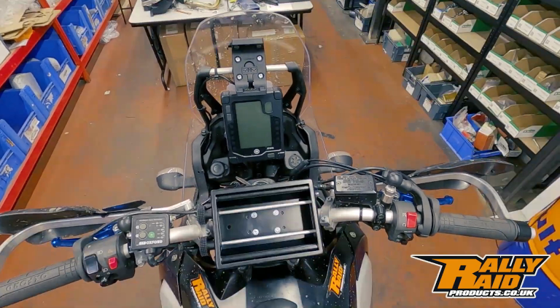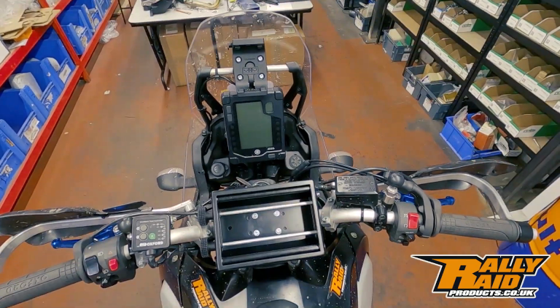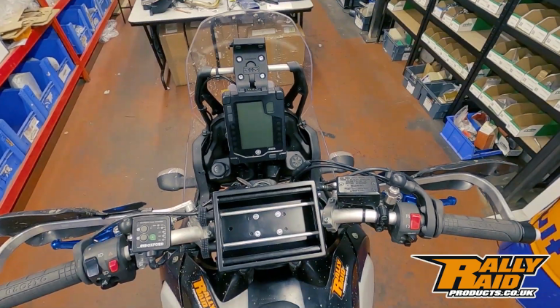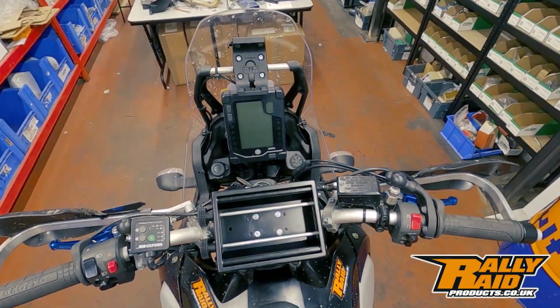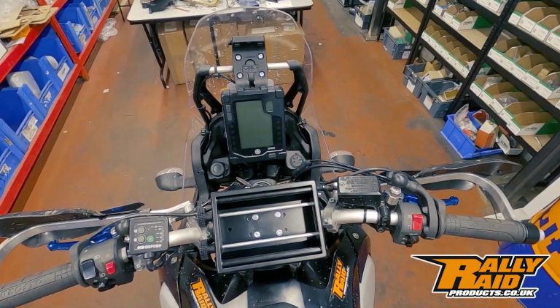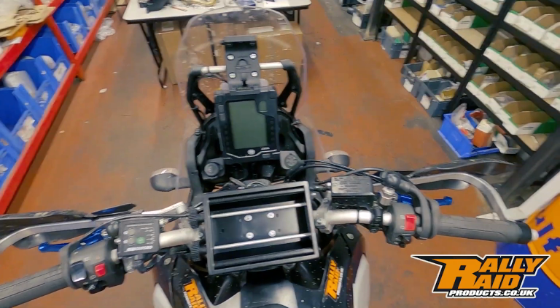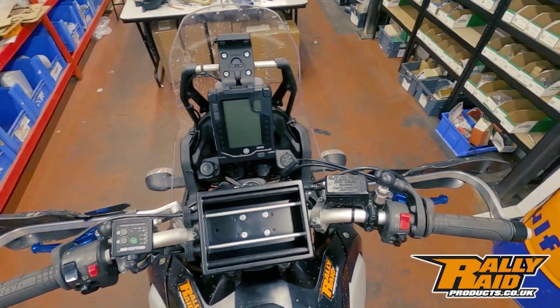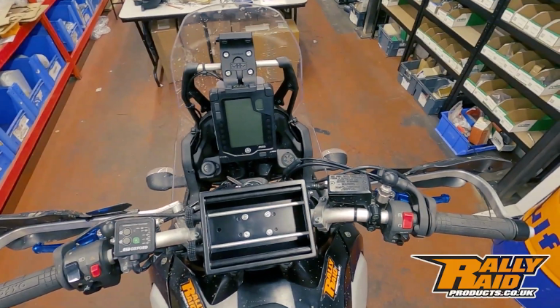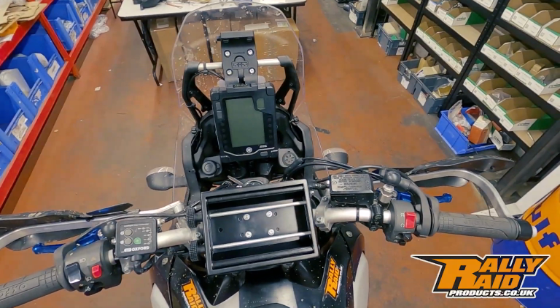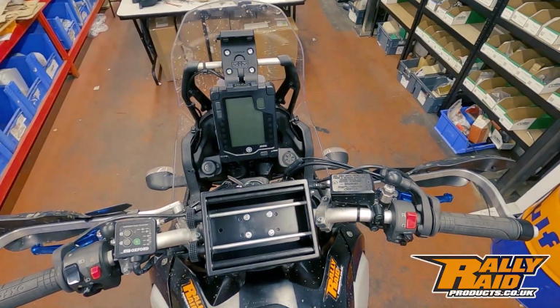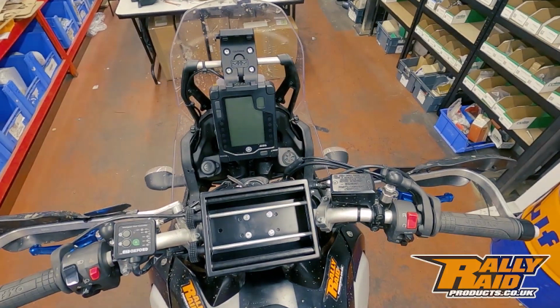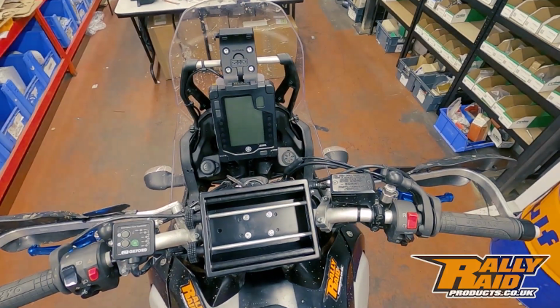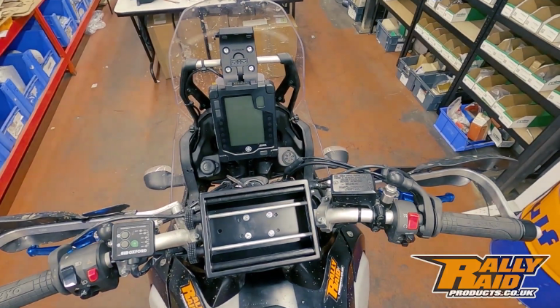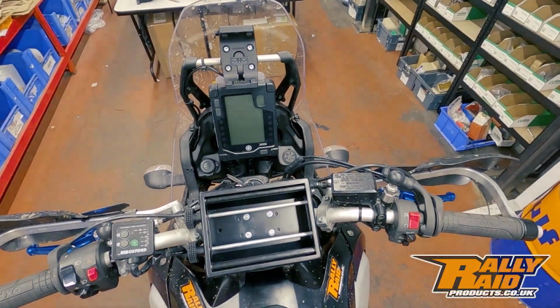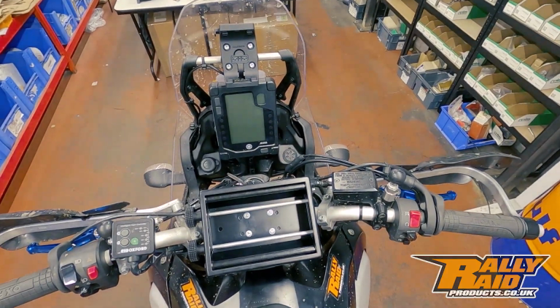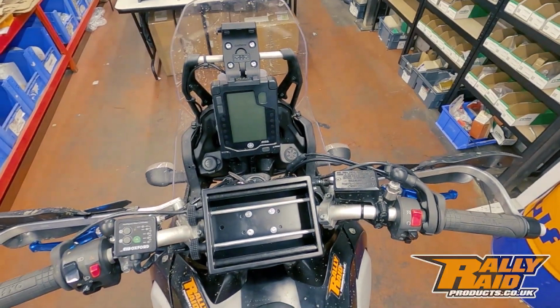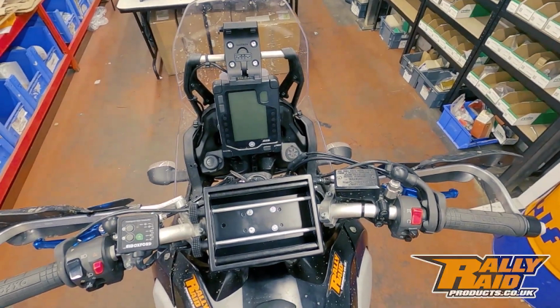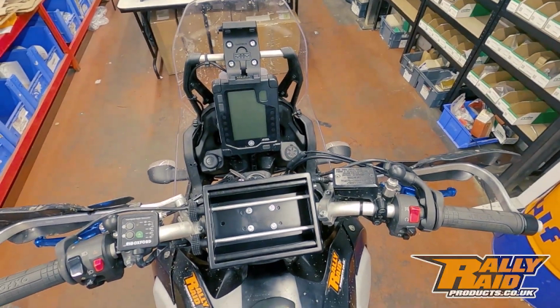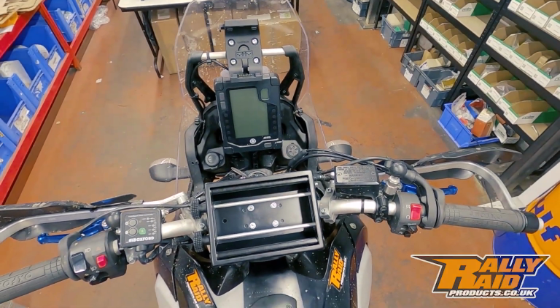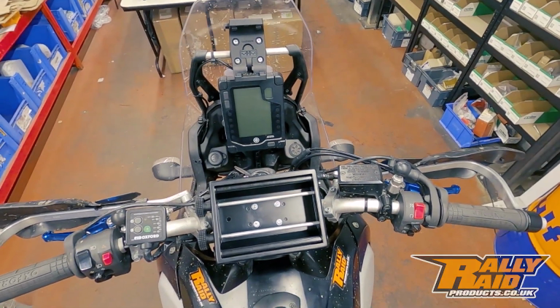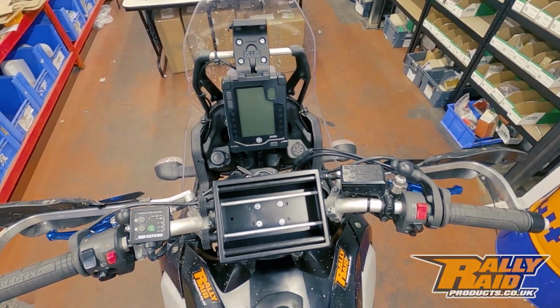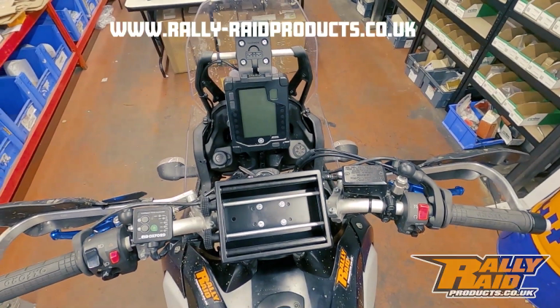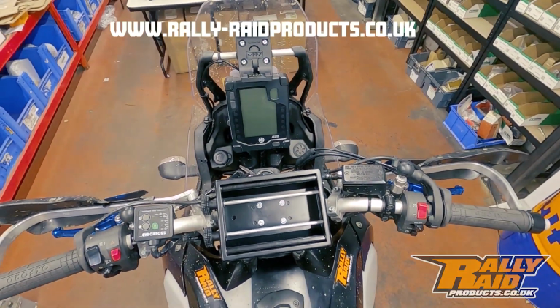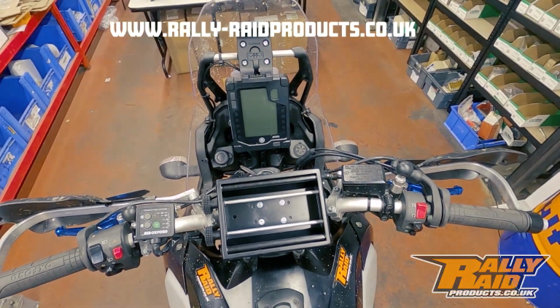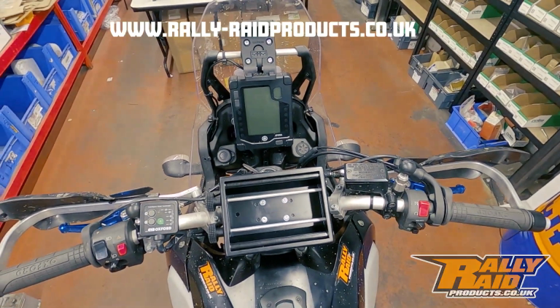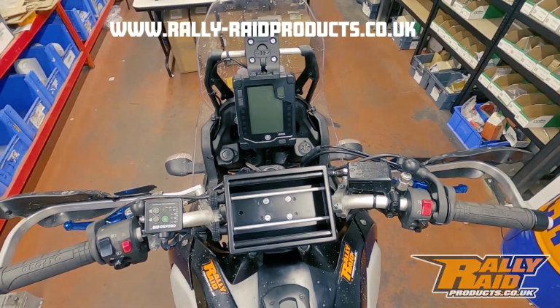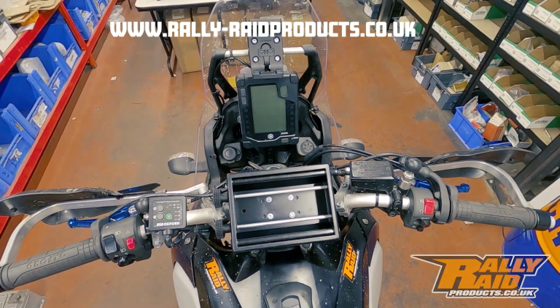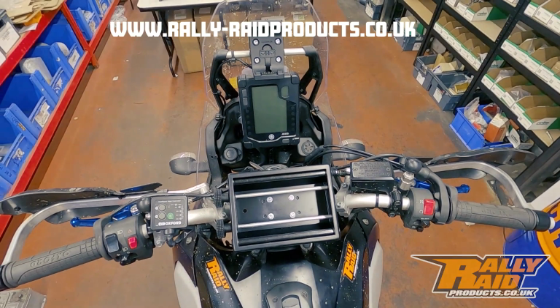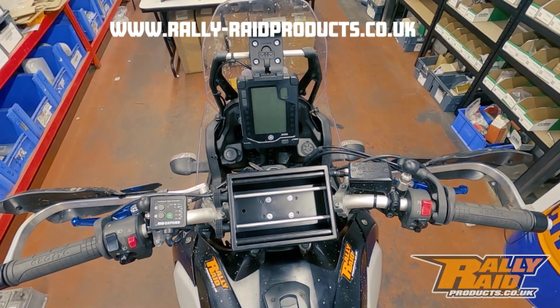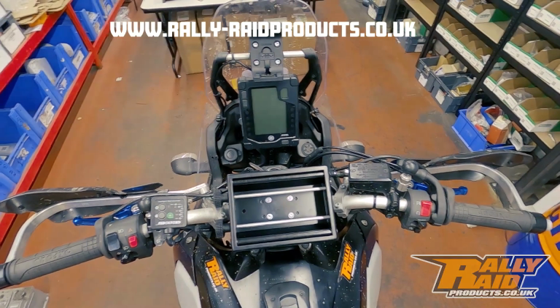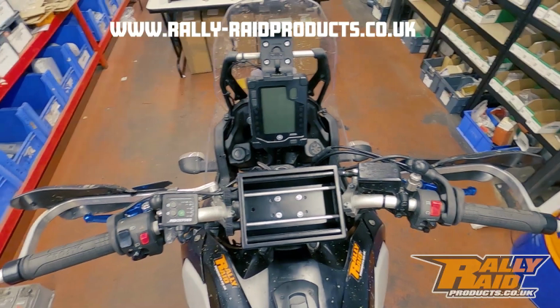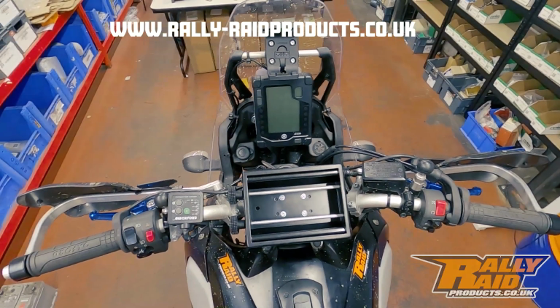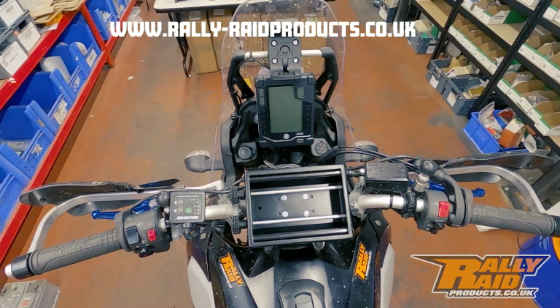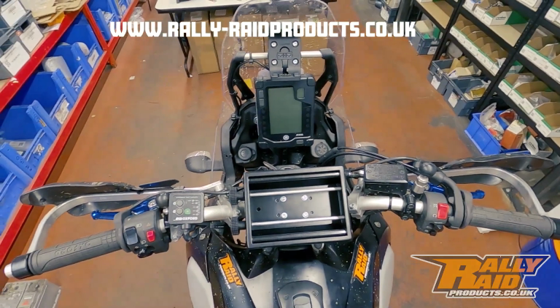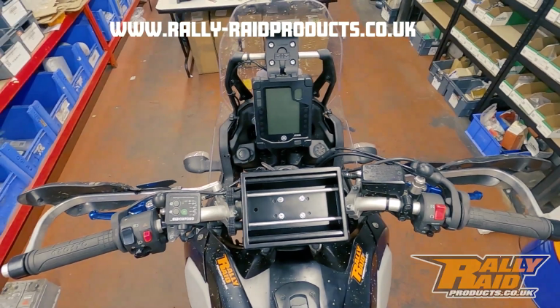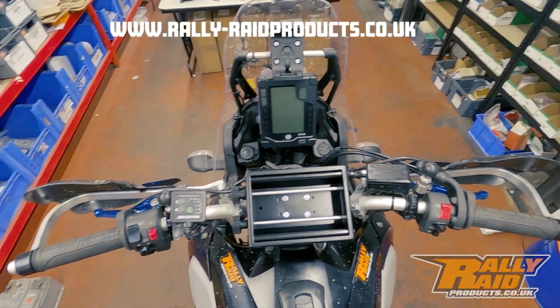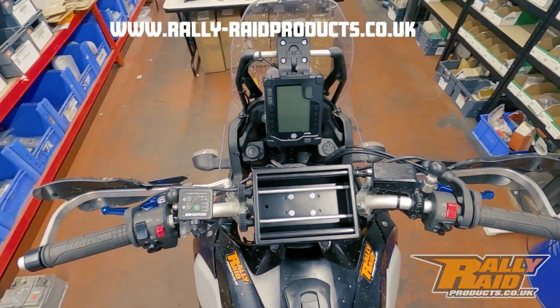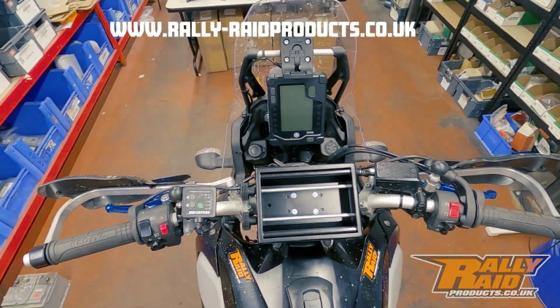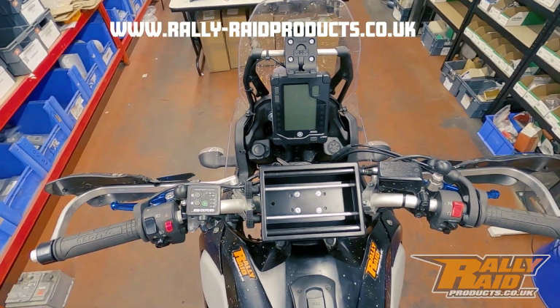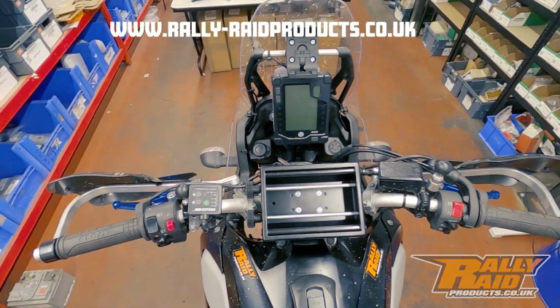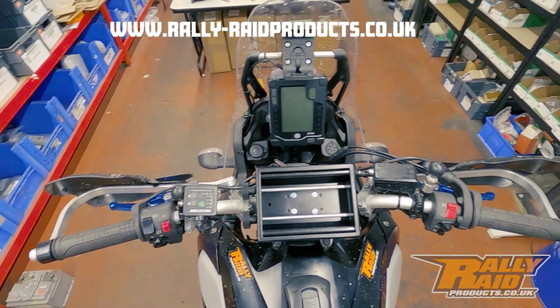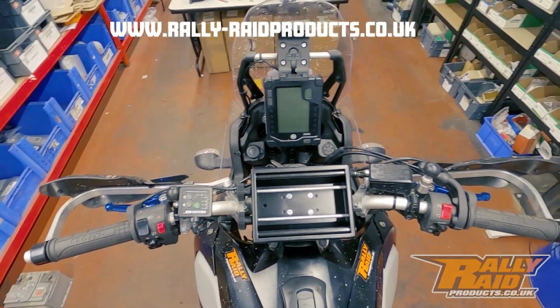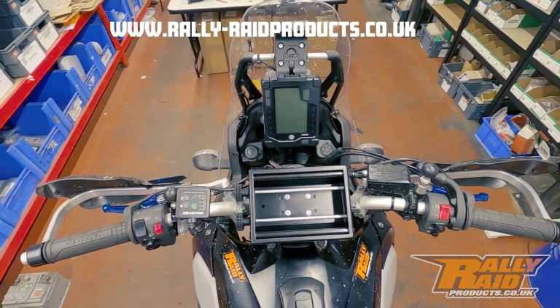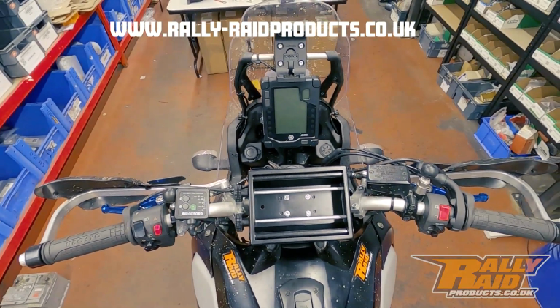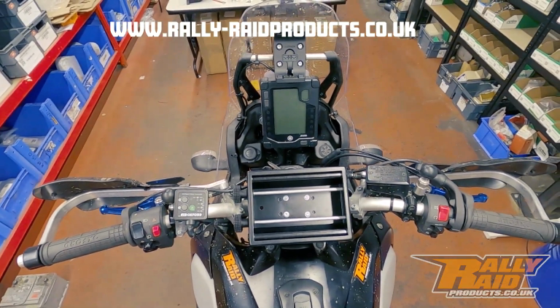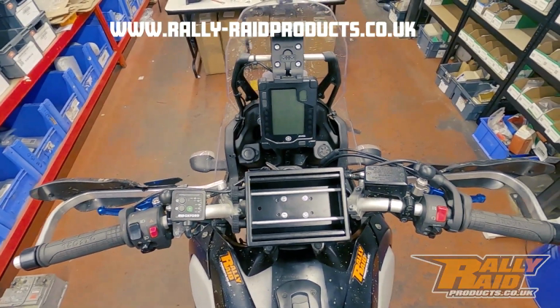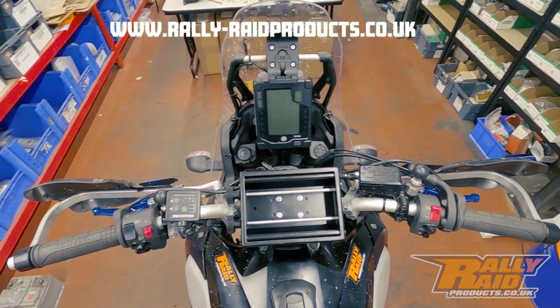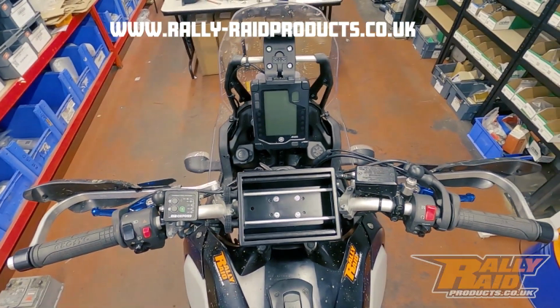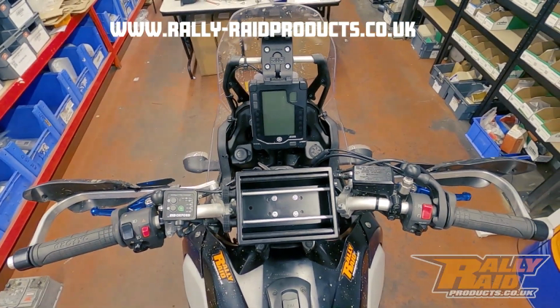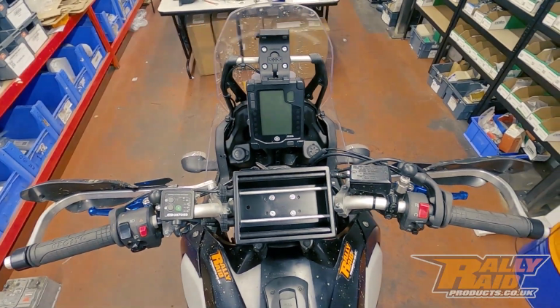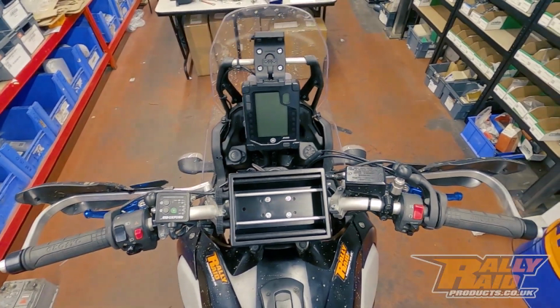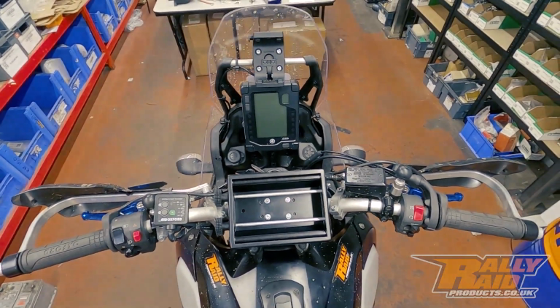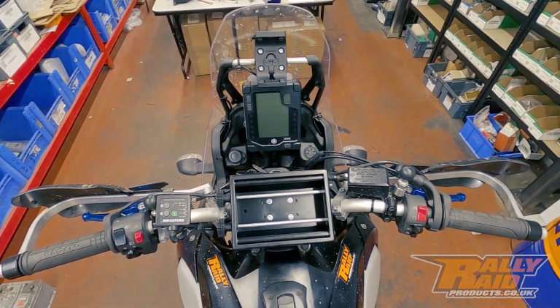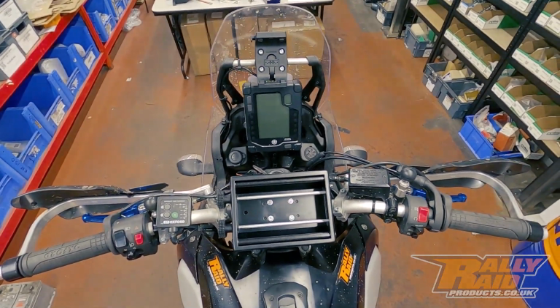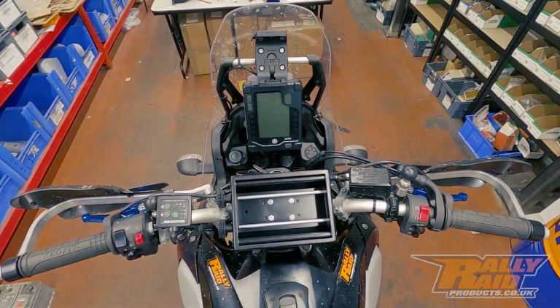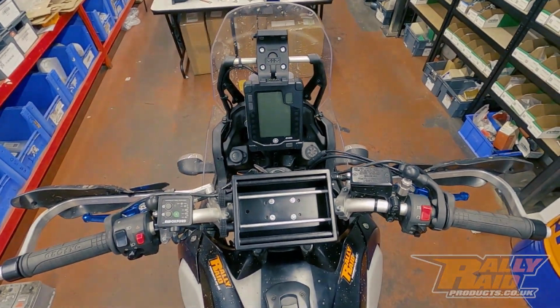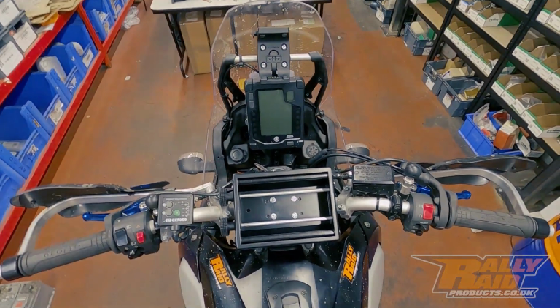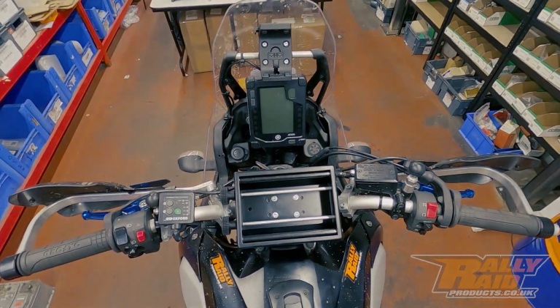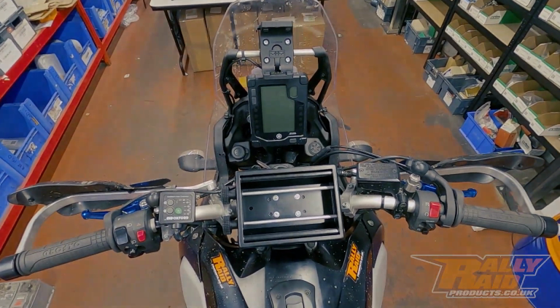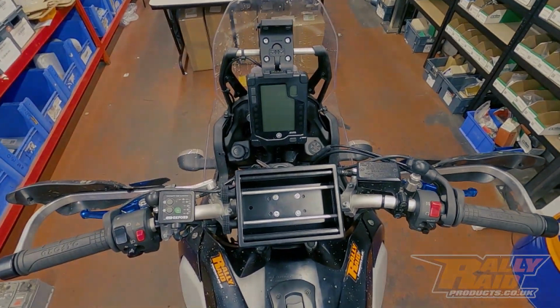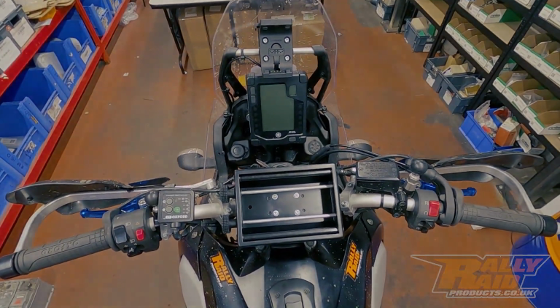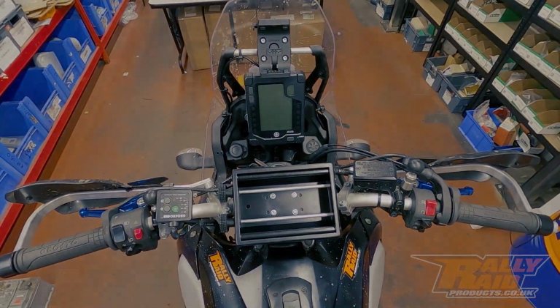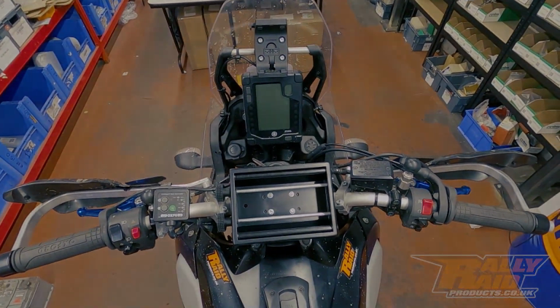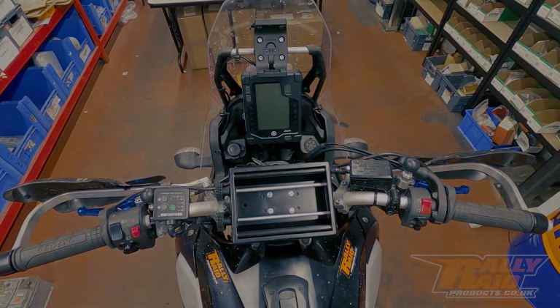Everything in this video is available online at www.rally-raidproducts.co.uk and available for shipping worldwide.